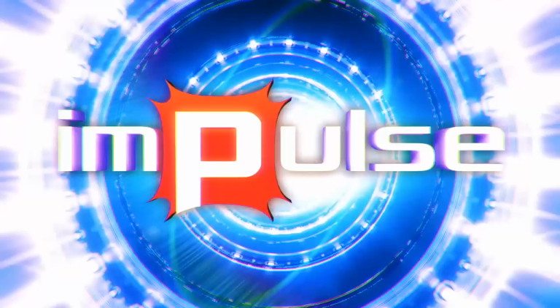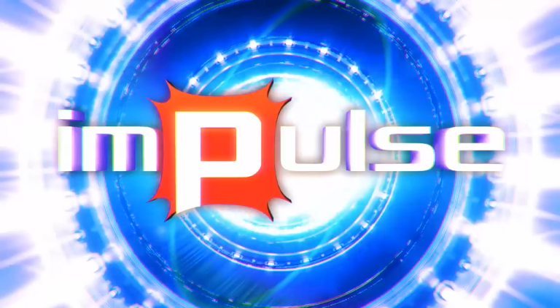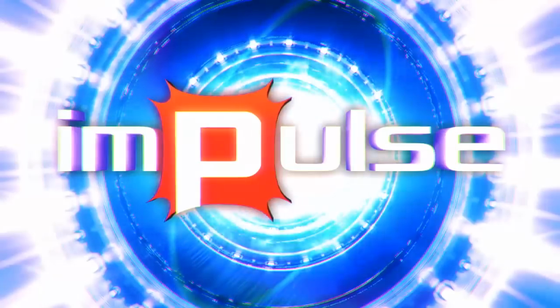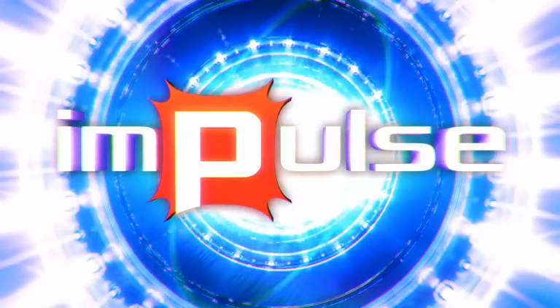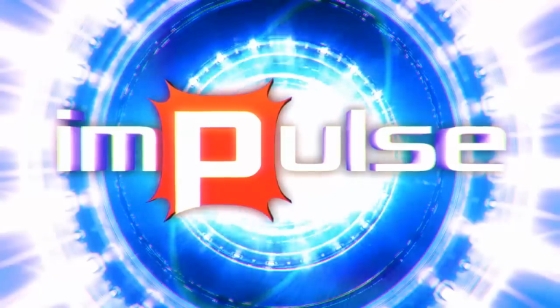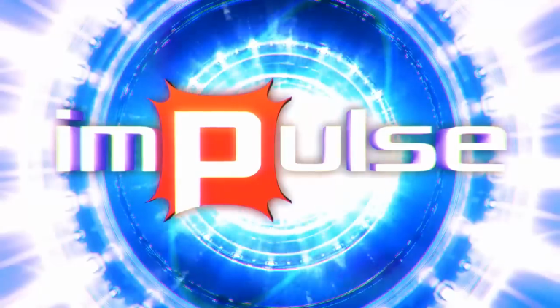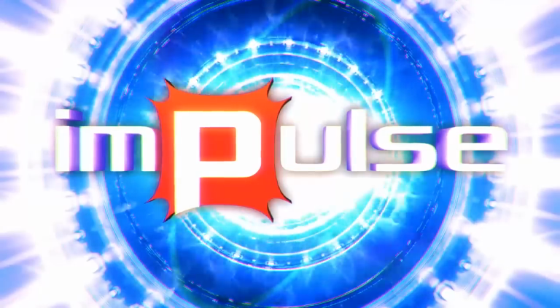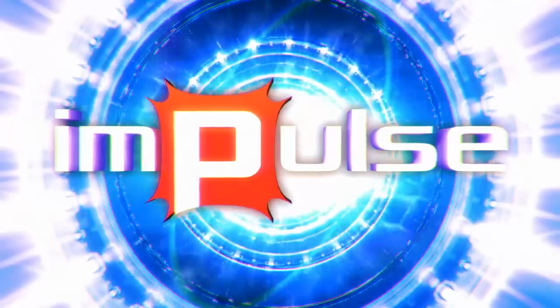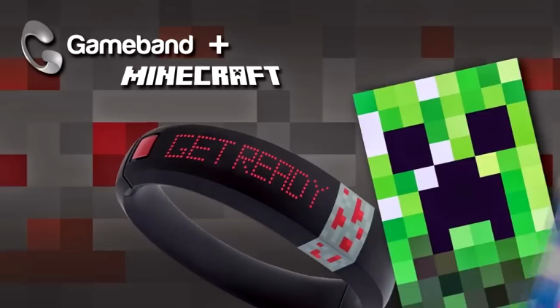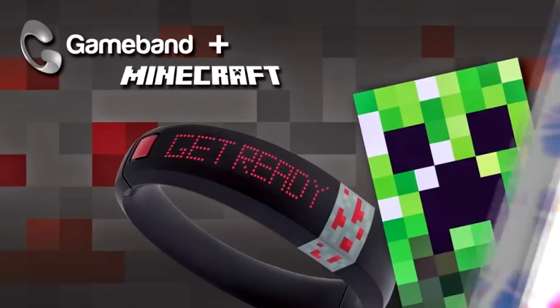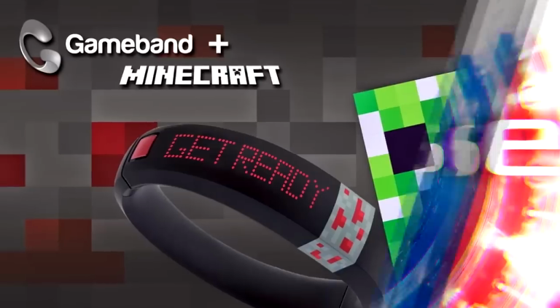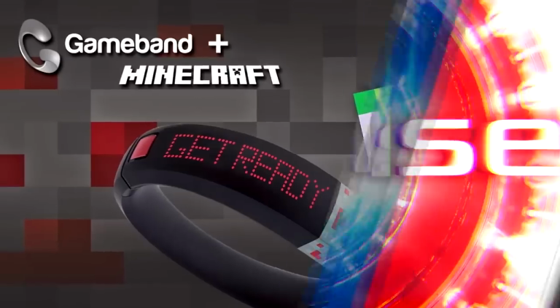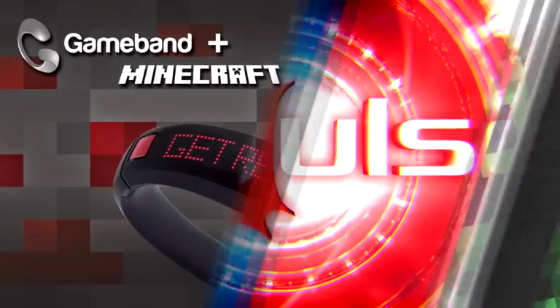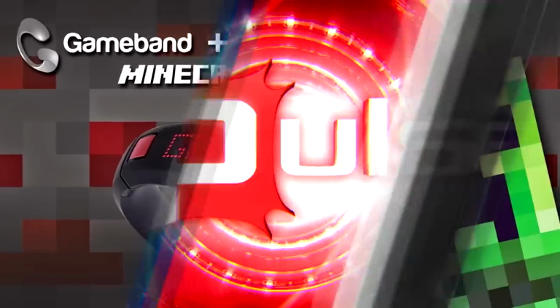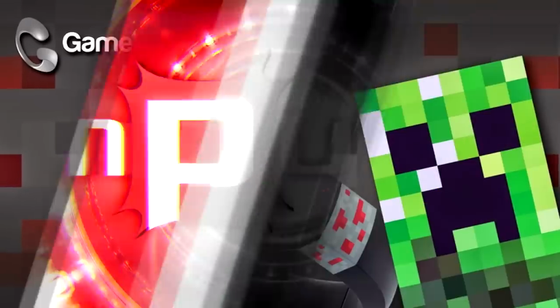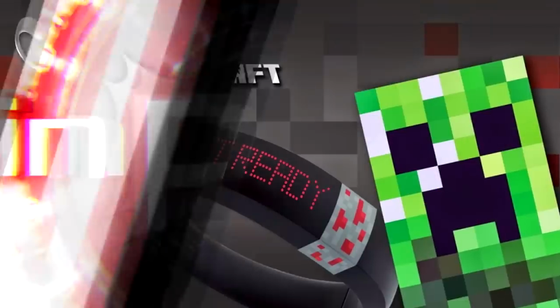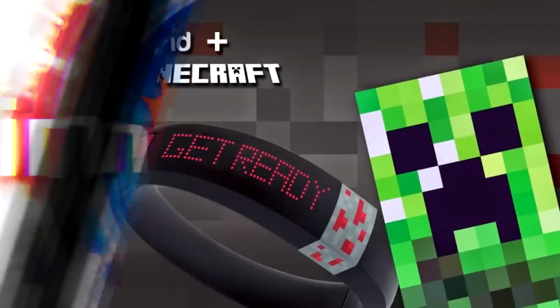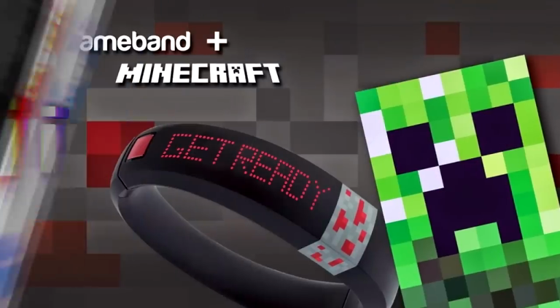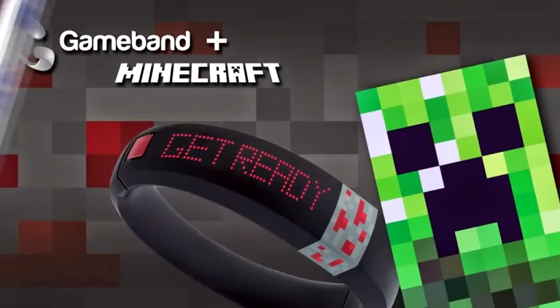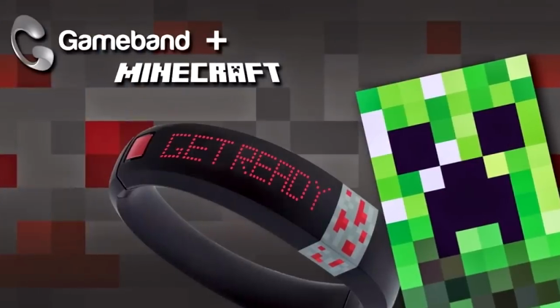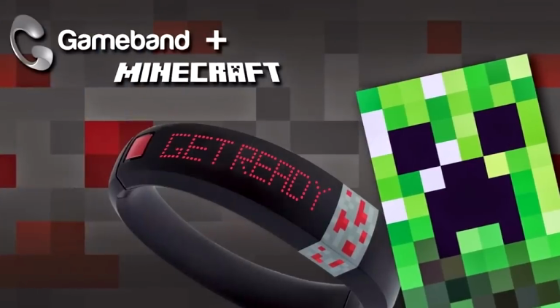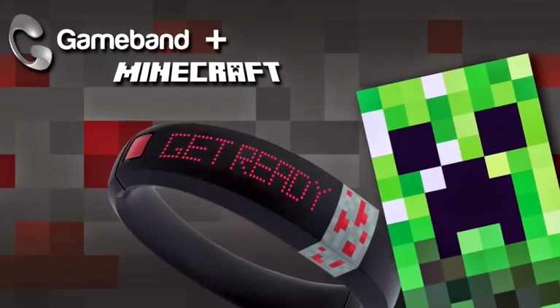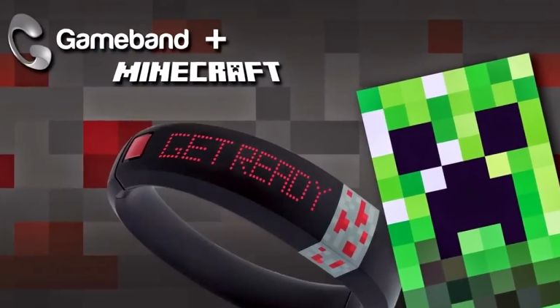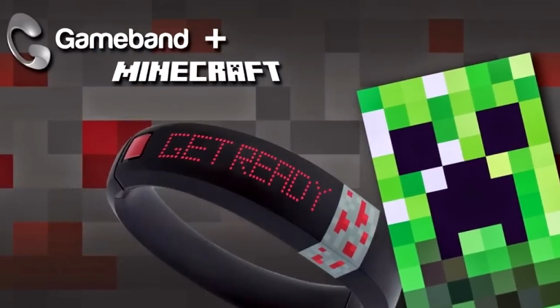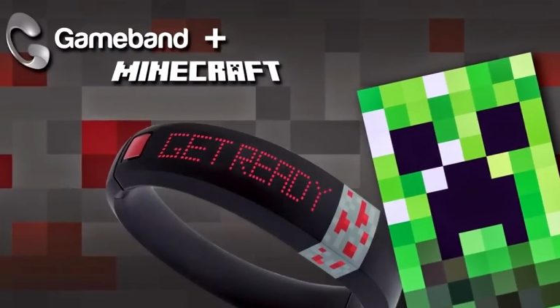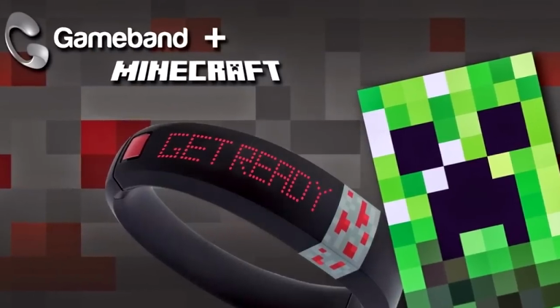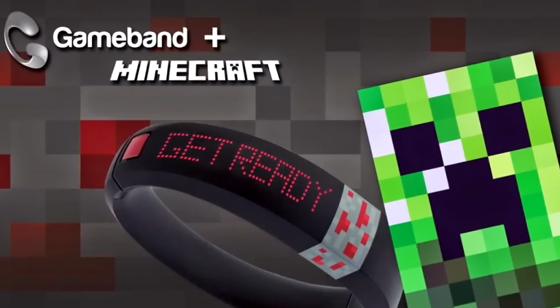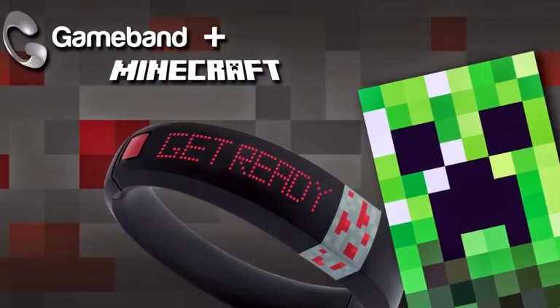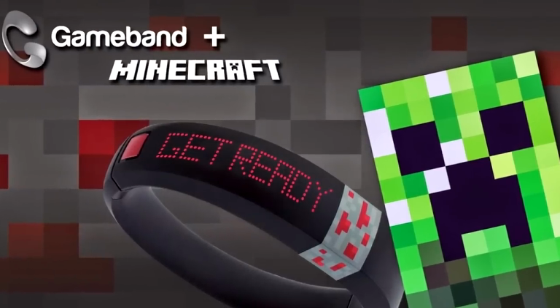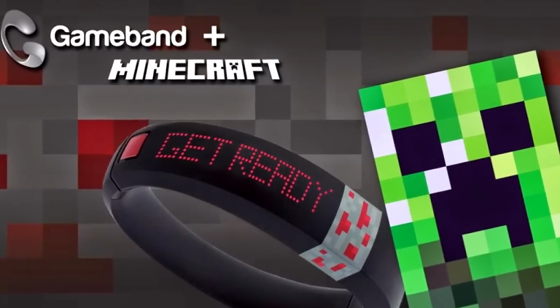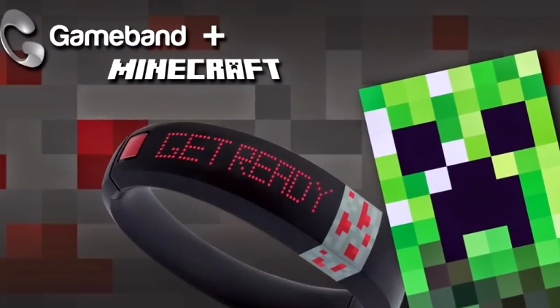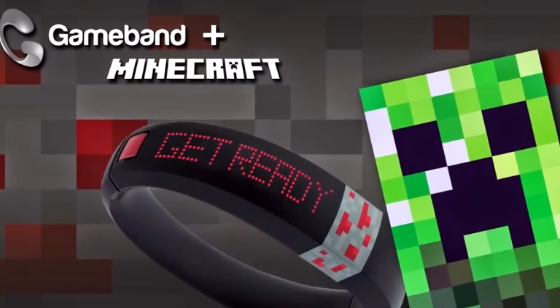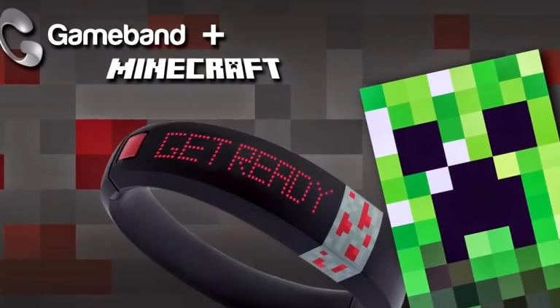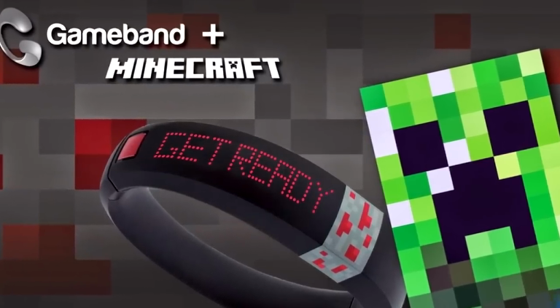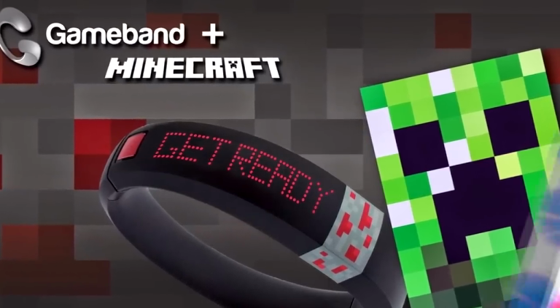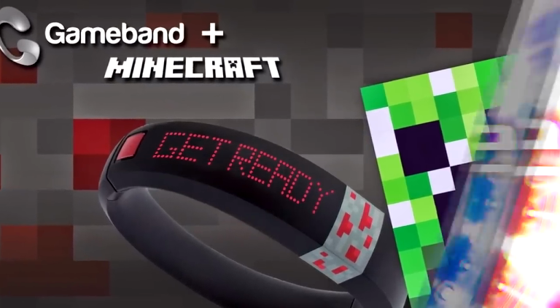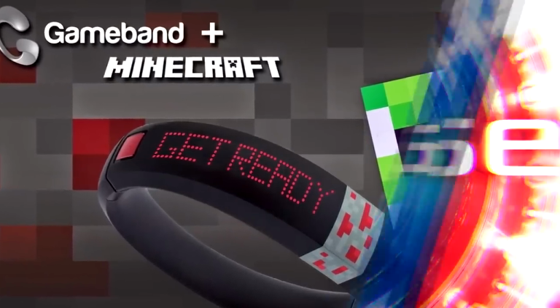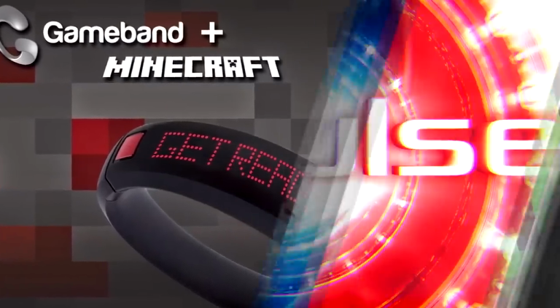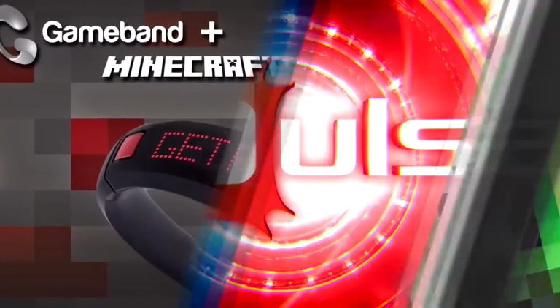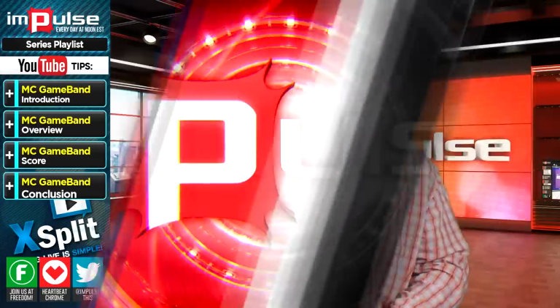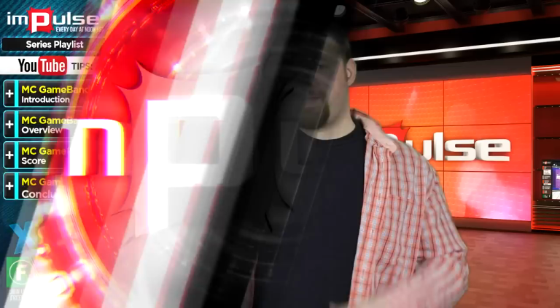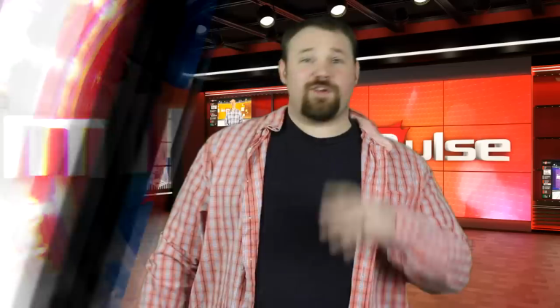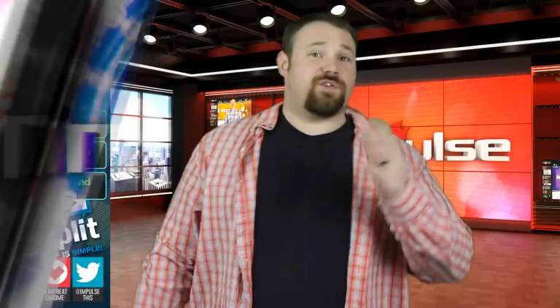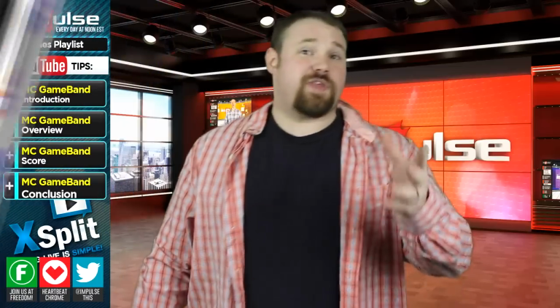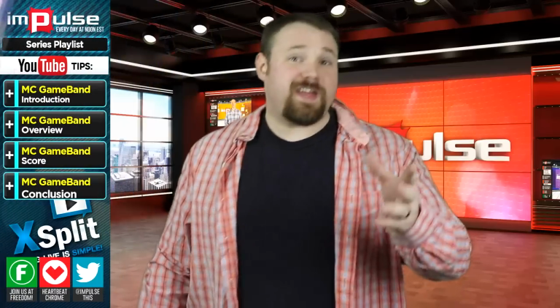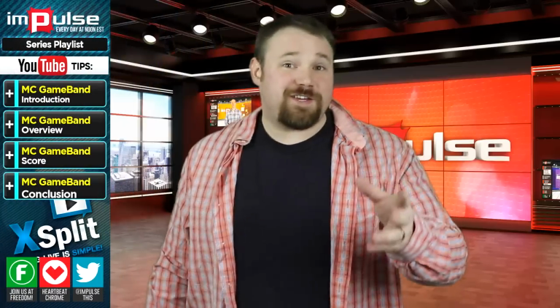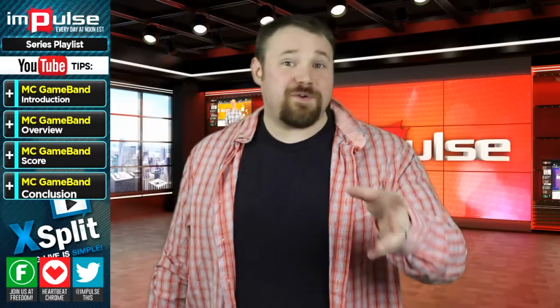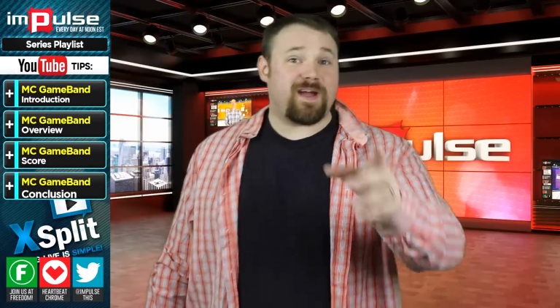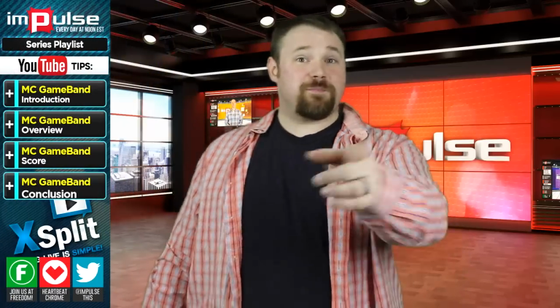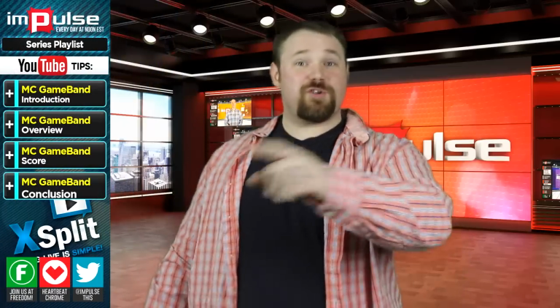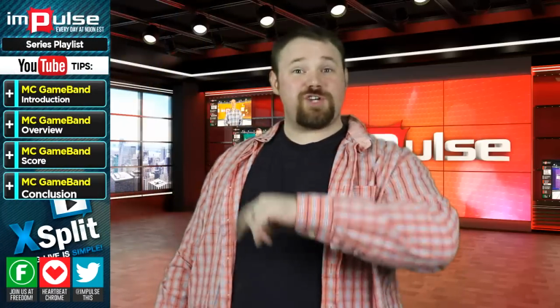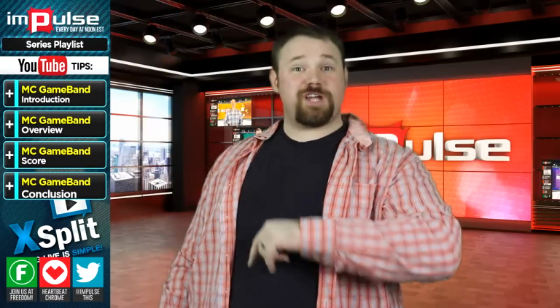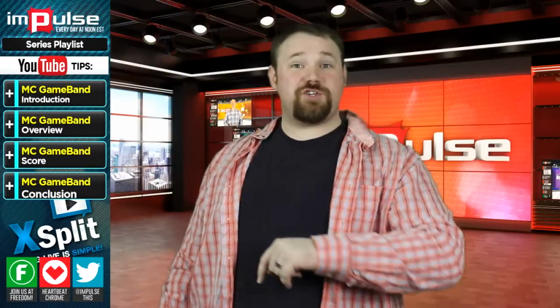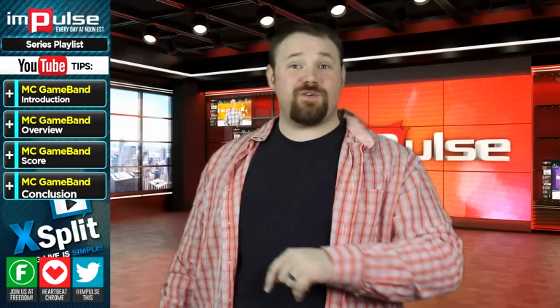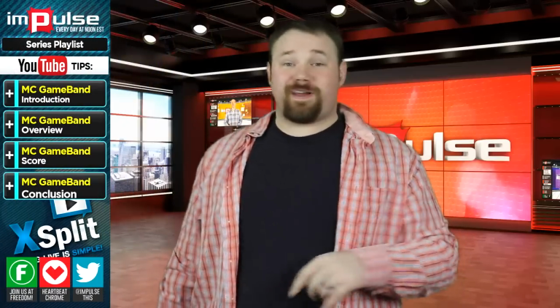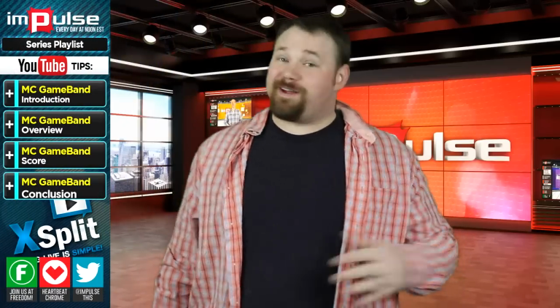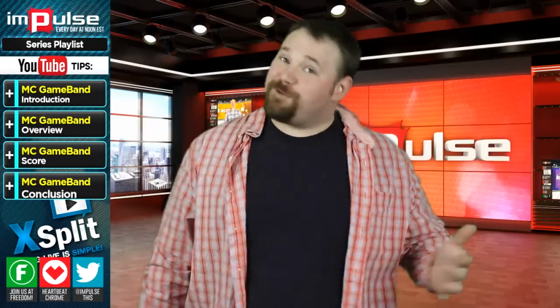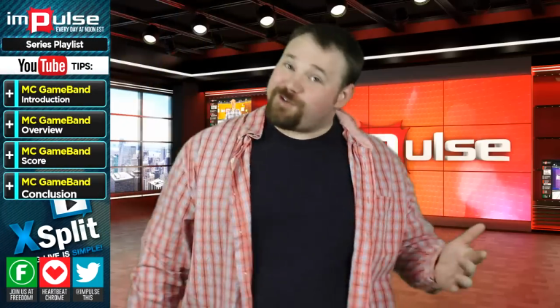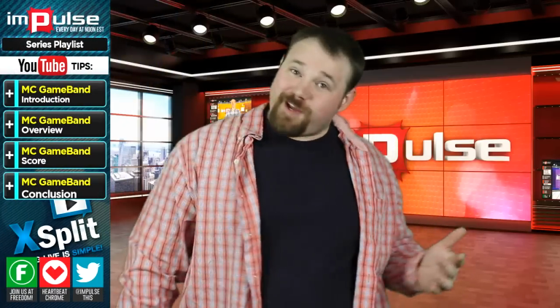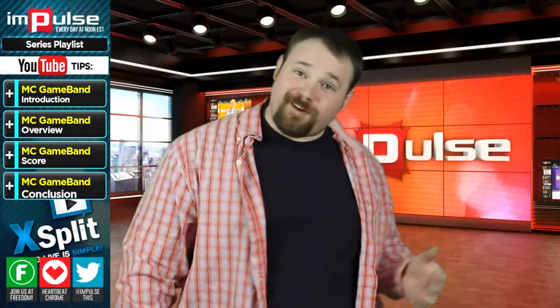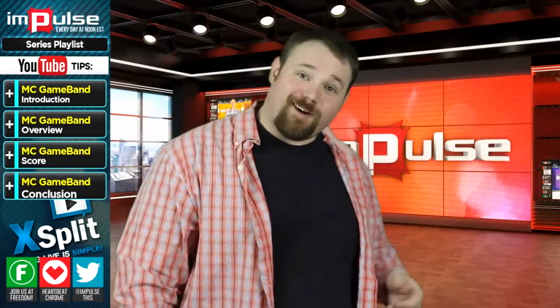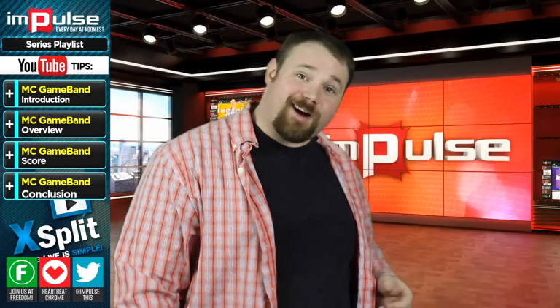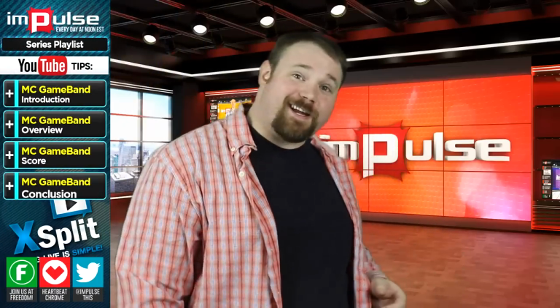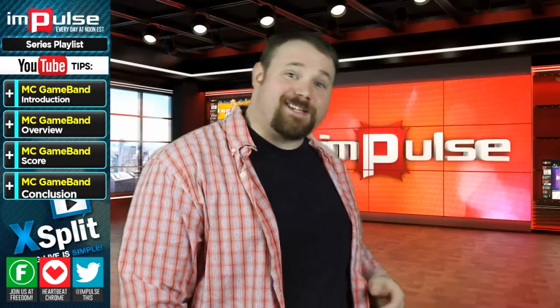You're watching Impulse on the Freedom Network, and now here's Anthony. Thank you, I appreciate you, and I appreciate our audience.